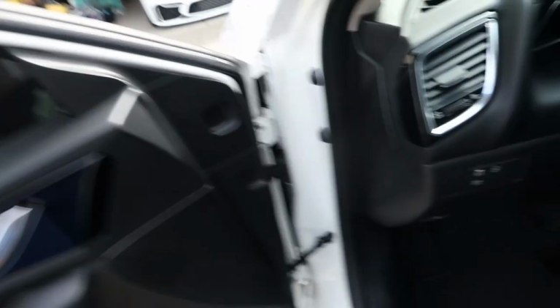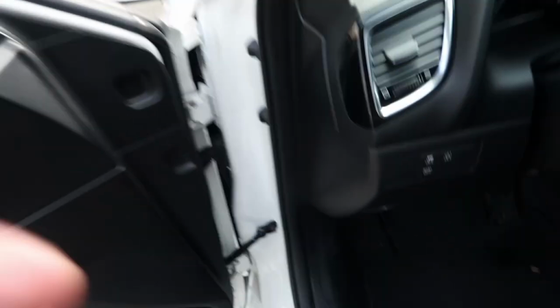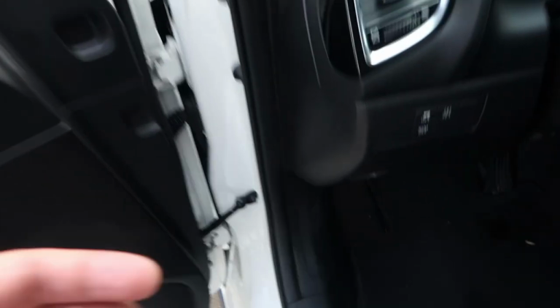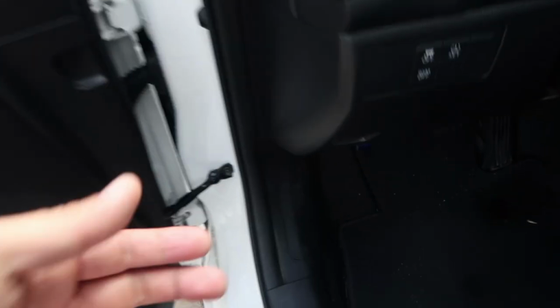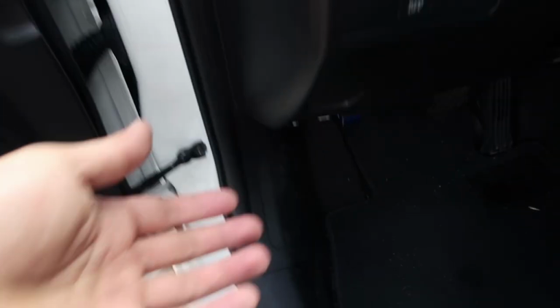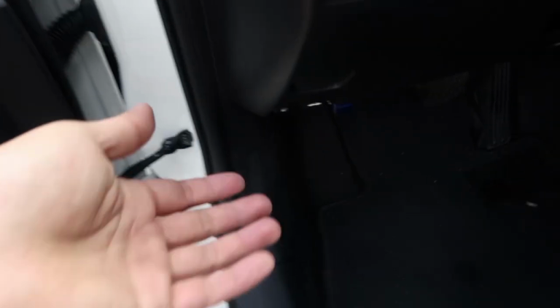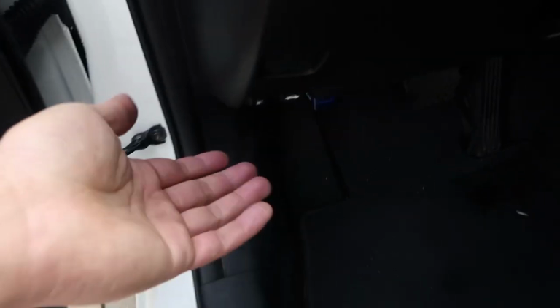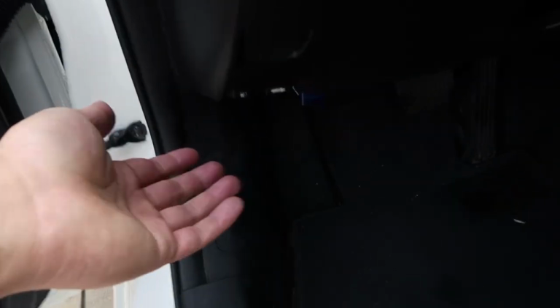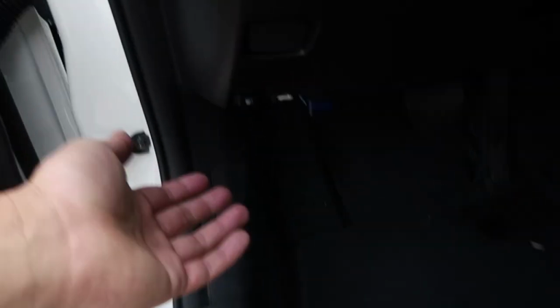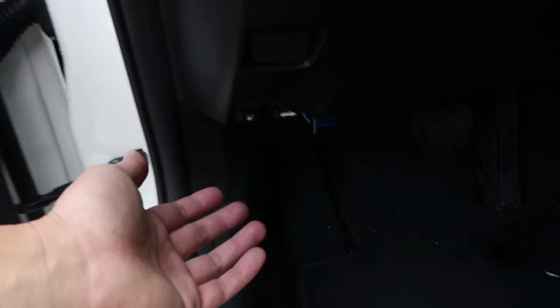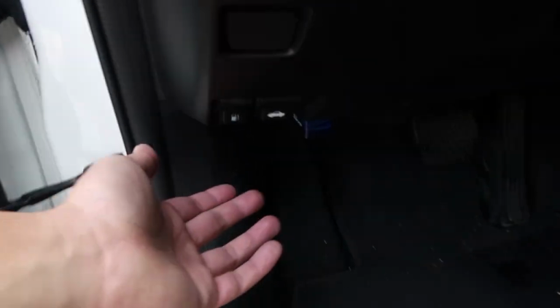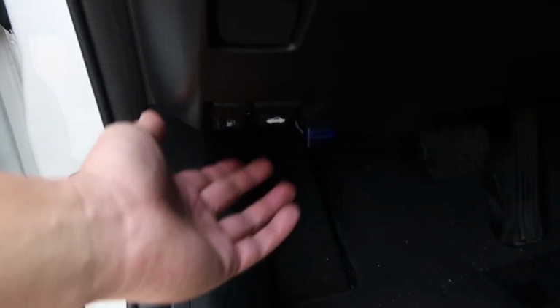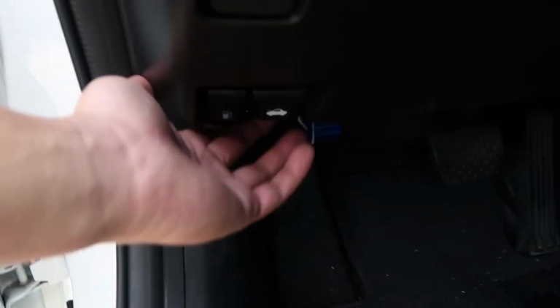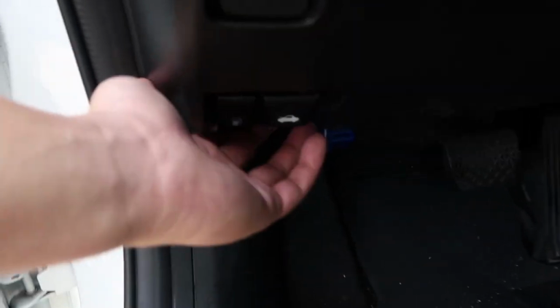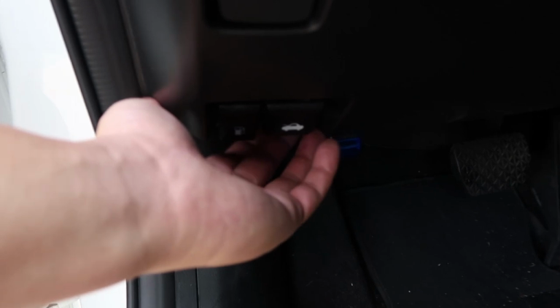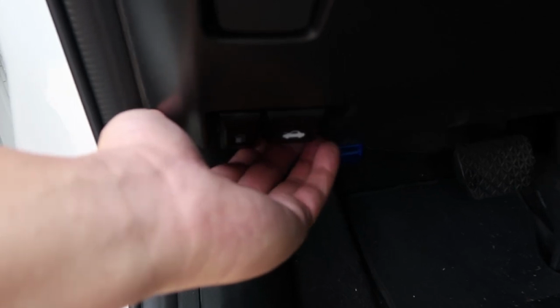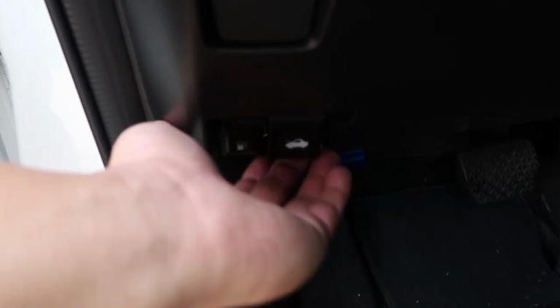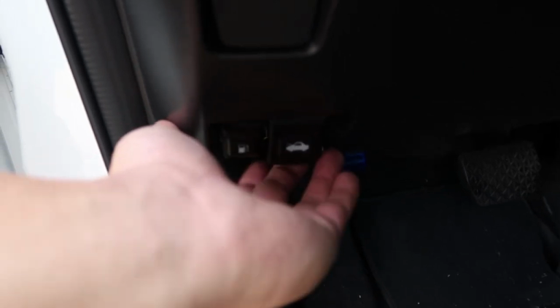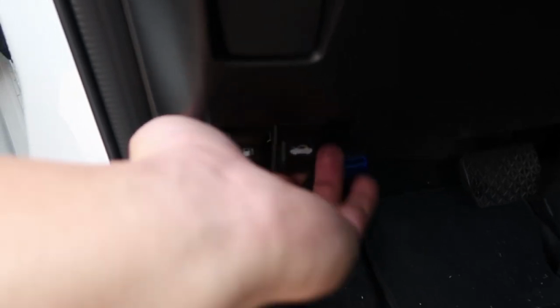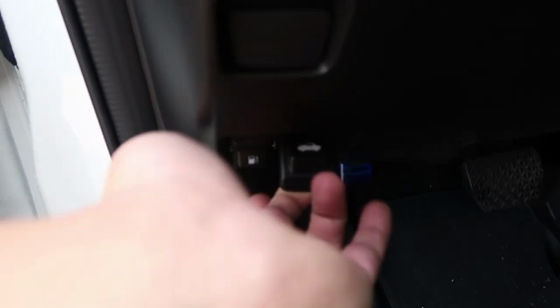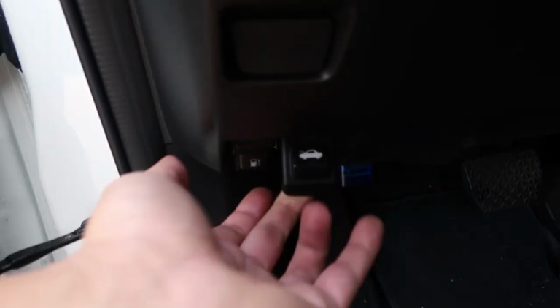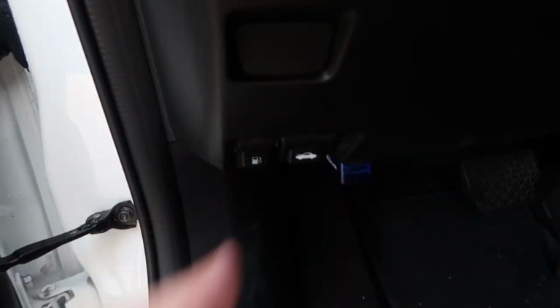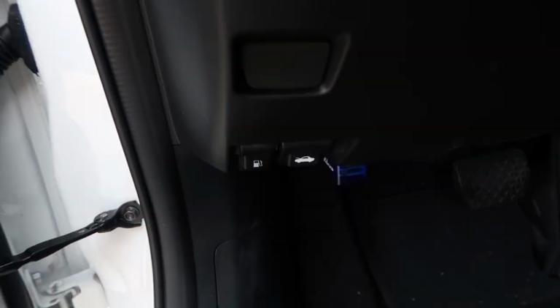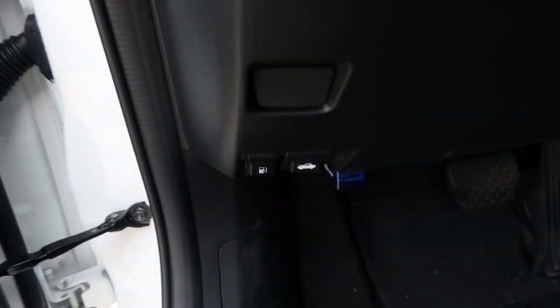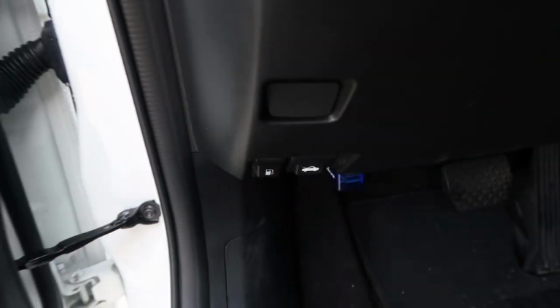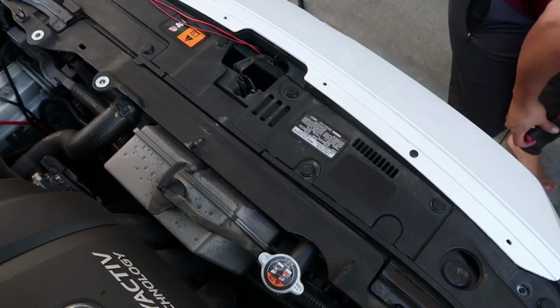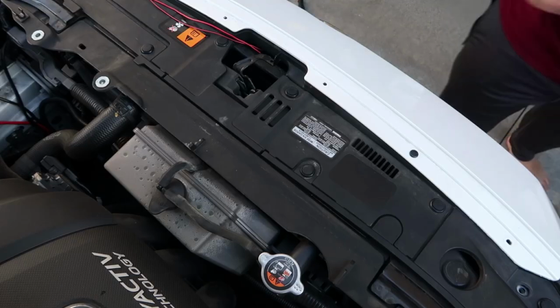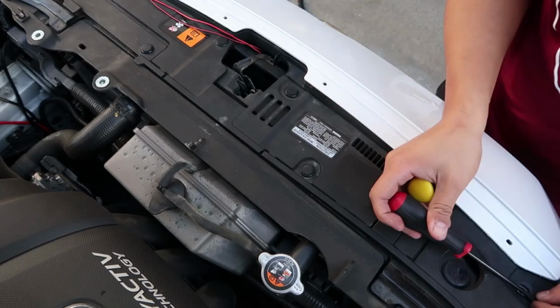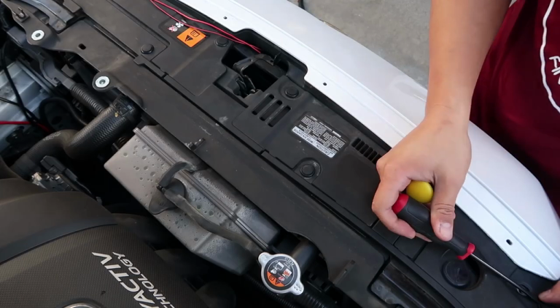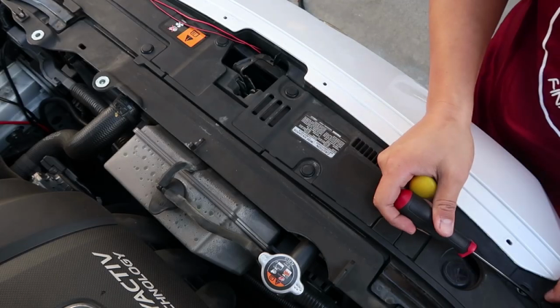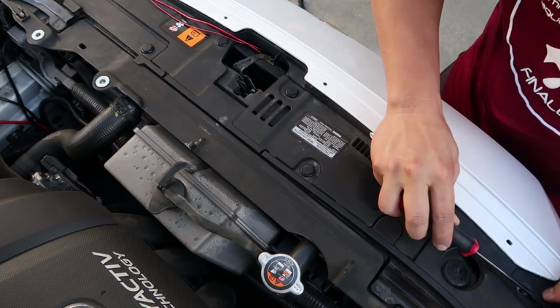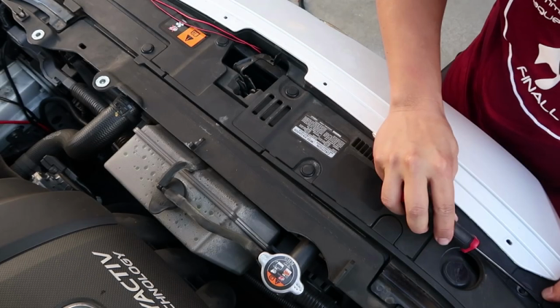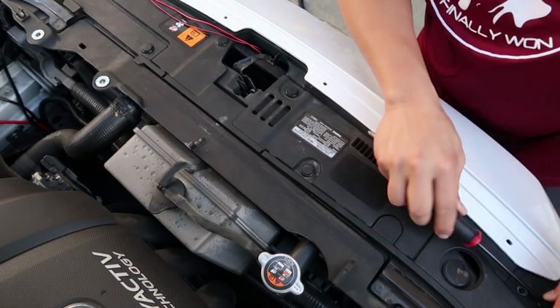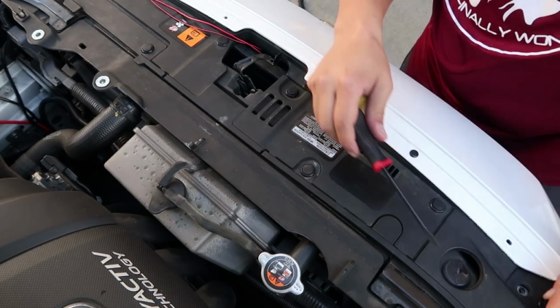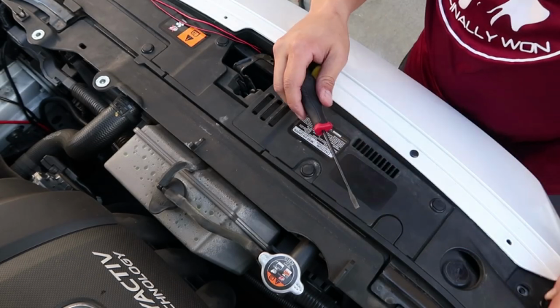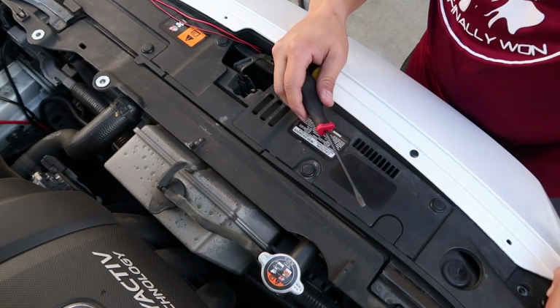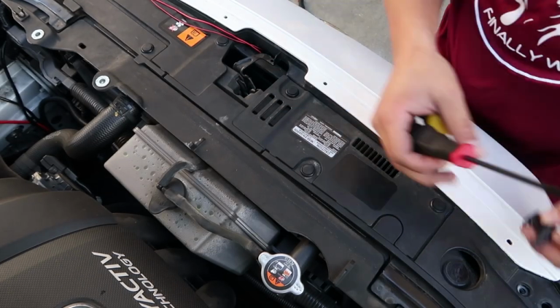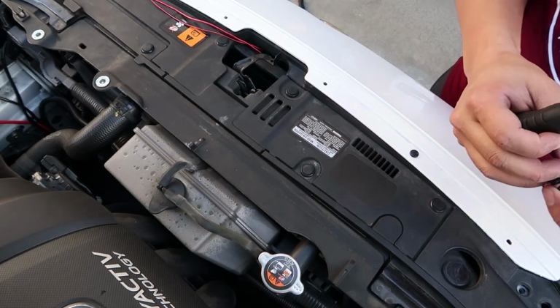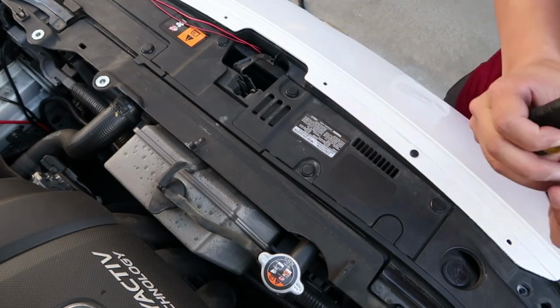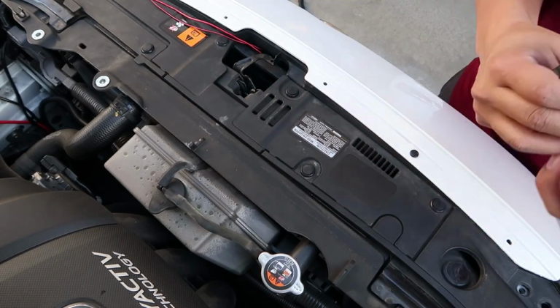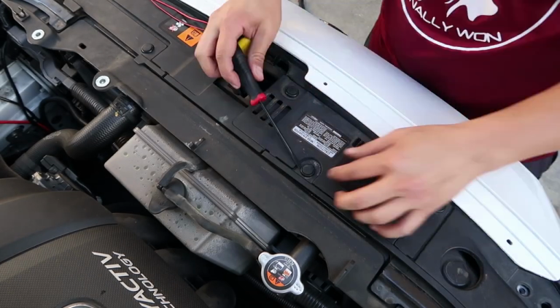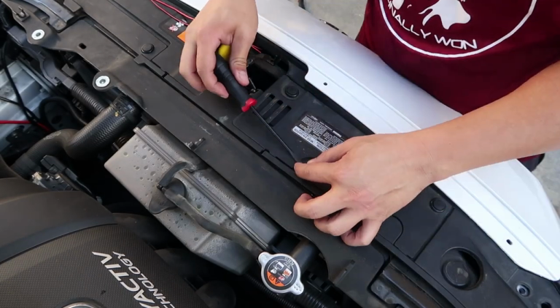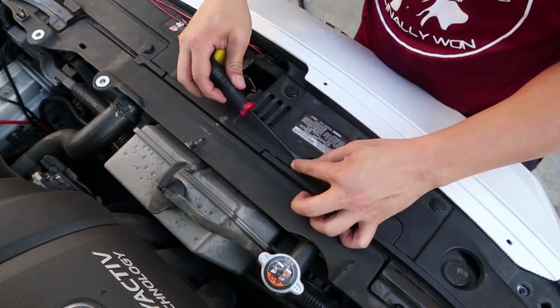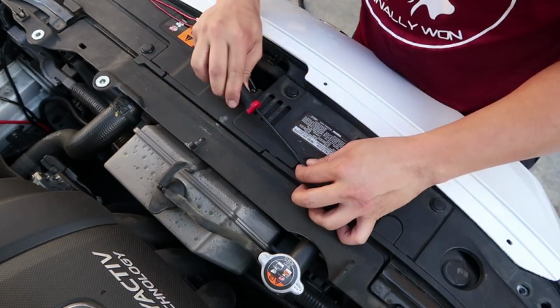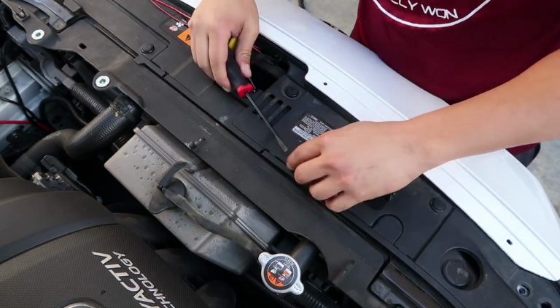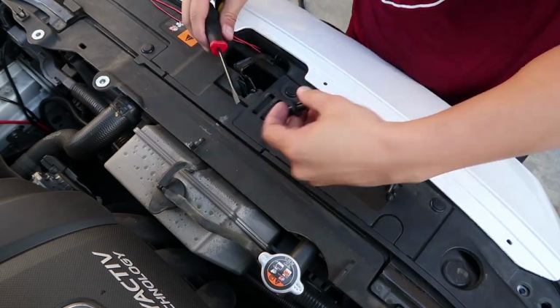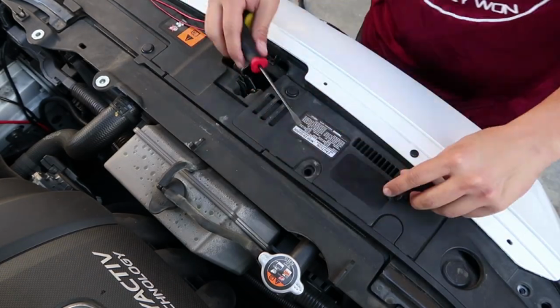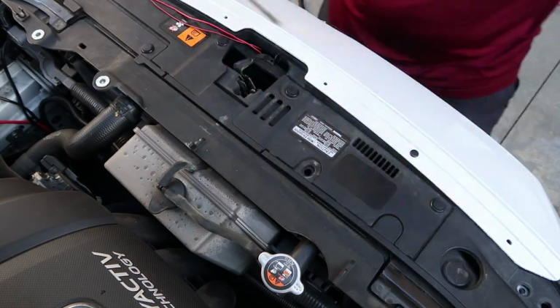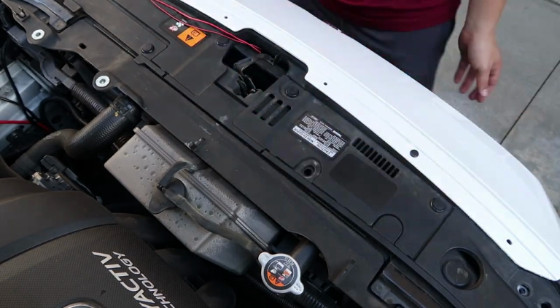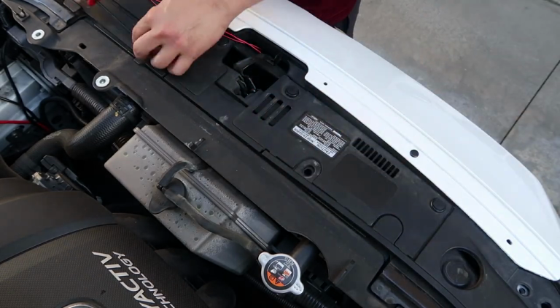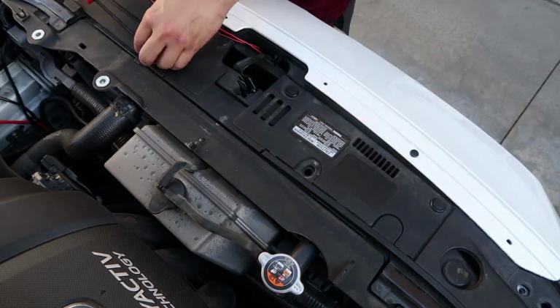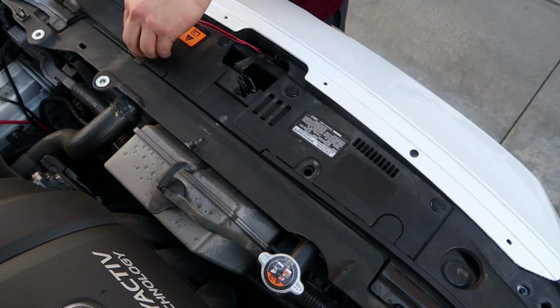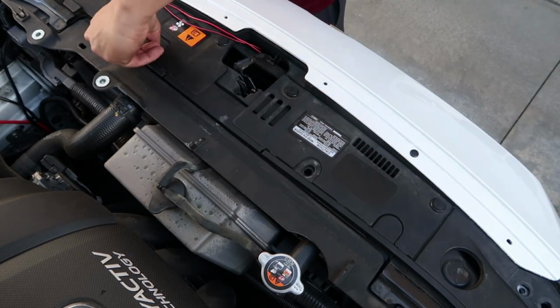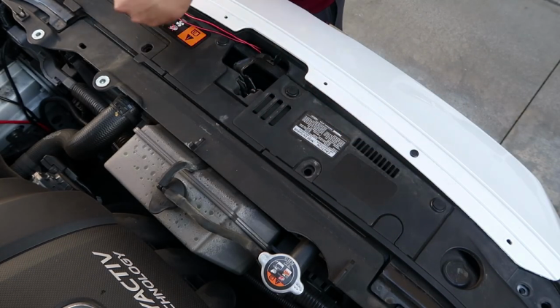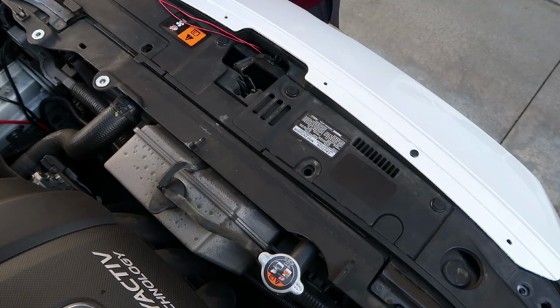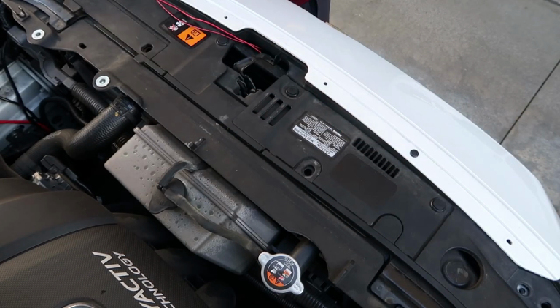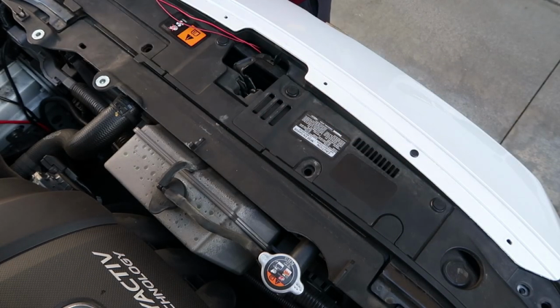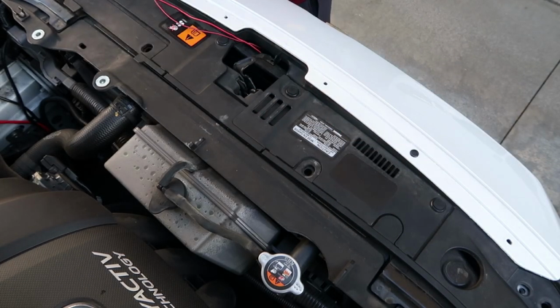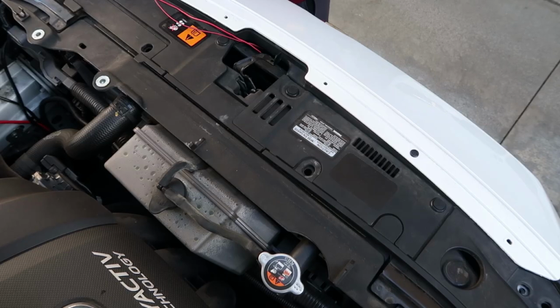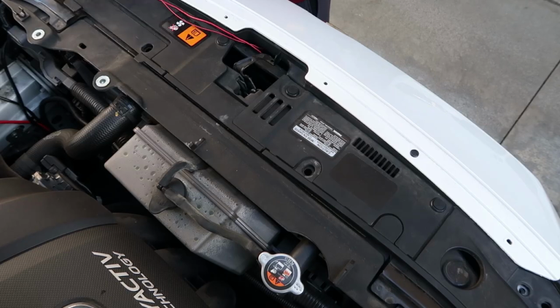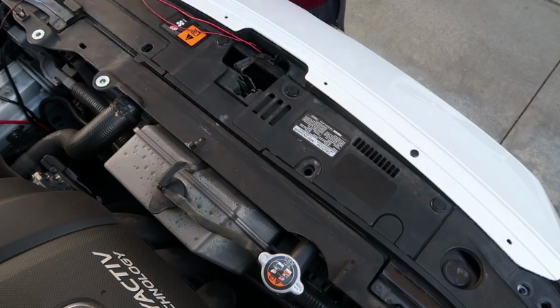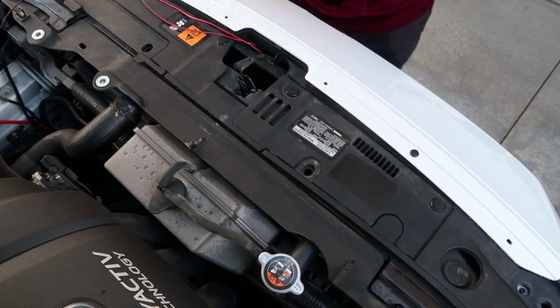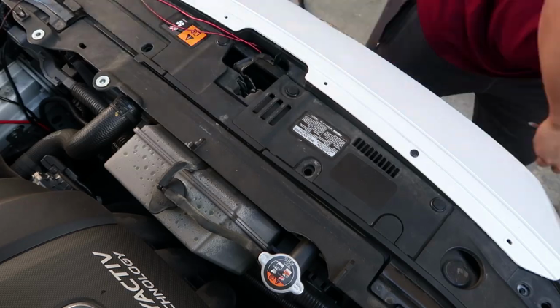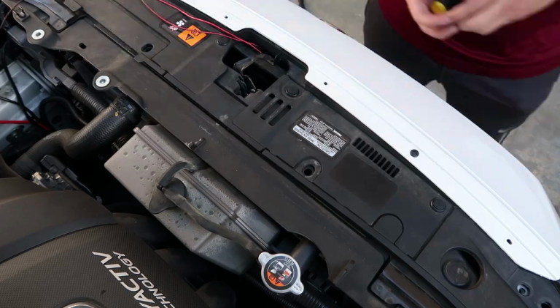First you want to open the hood. From there you want to remove the screws and the clips that are along the top of the grill.